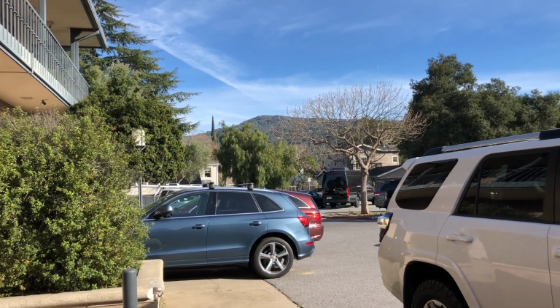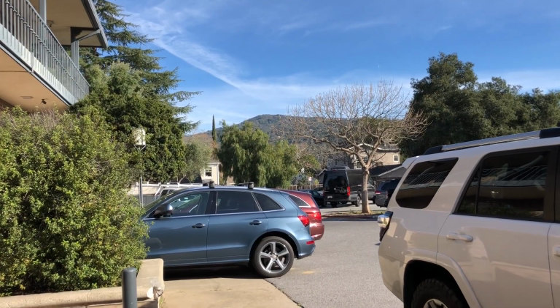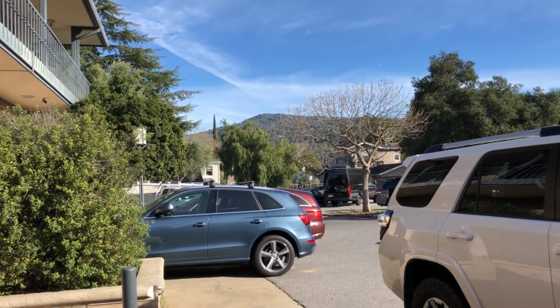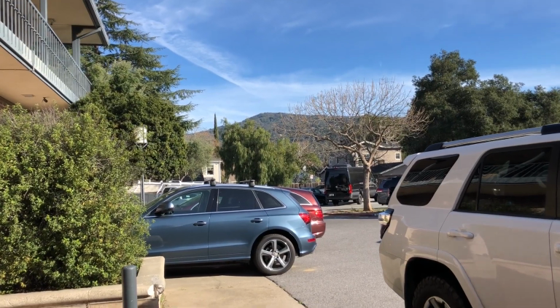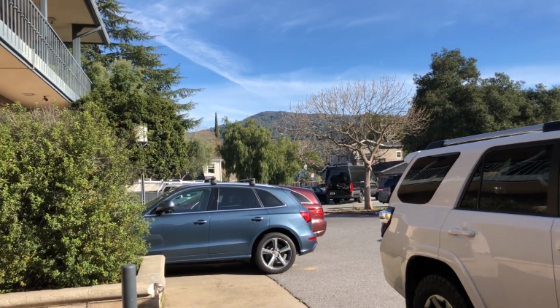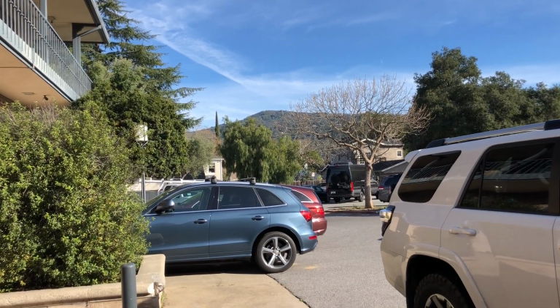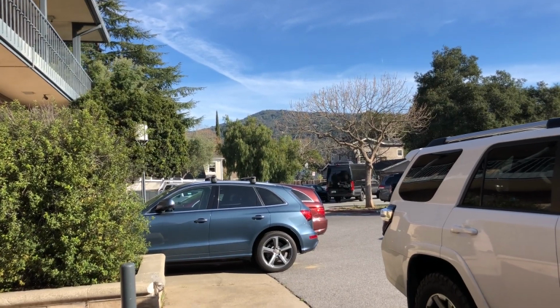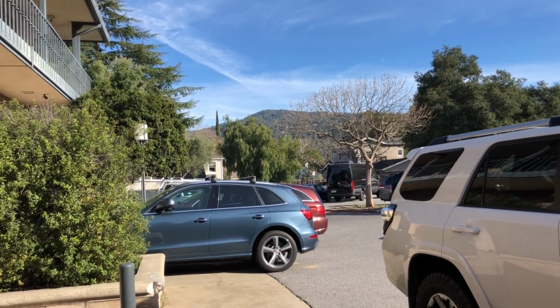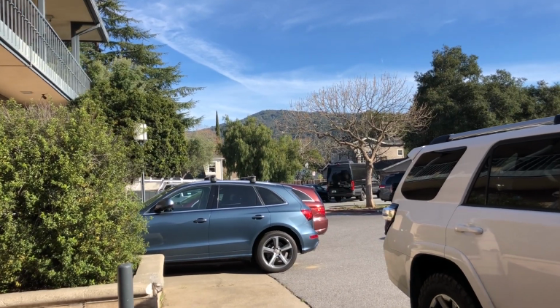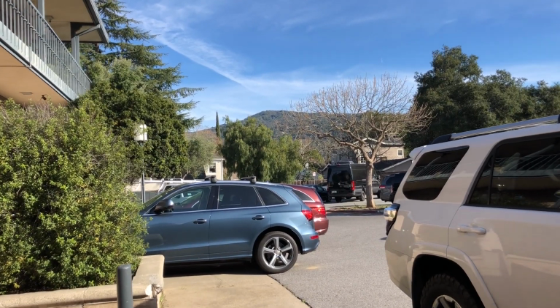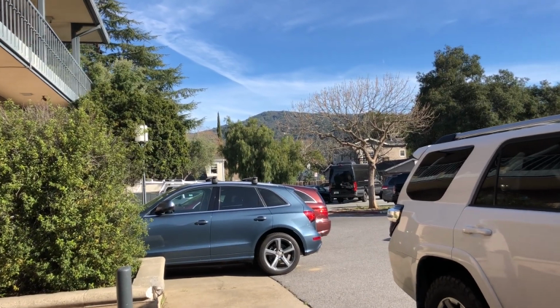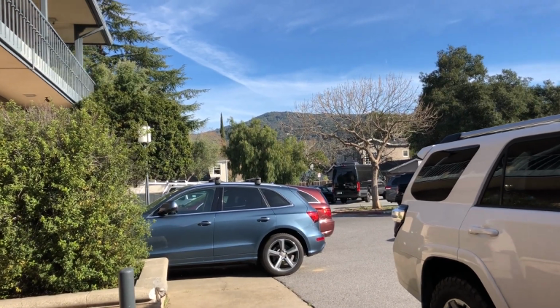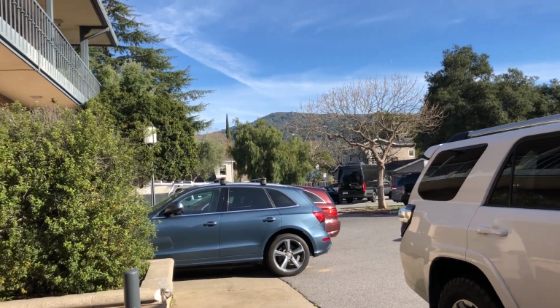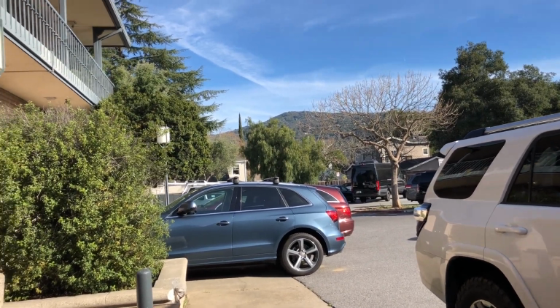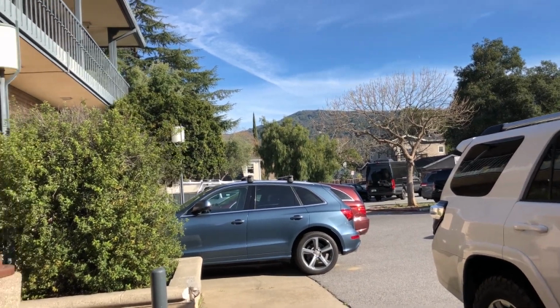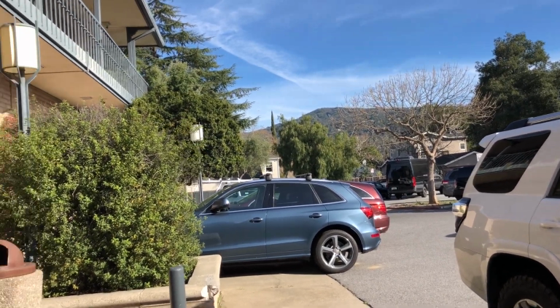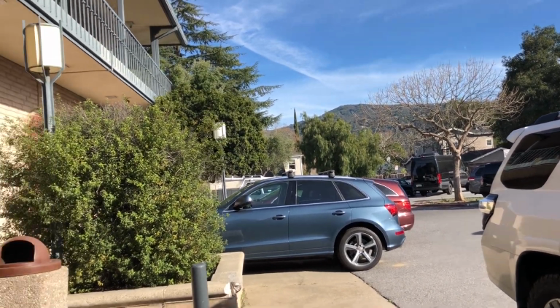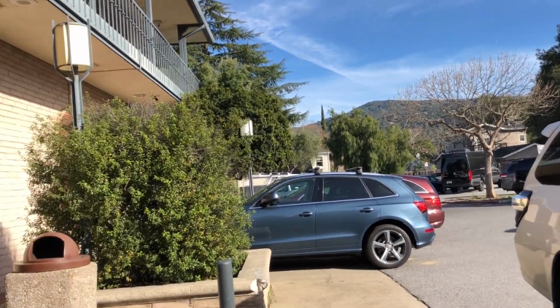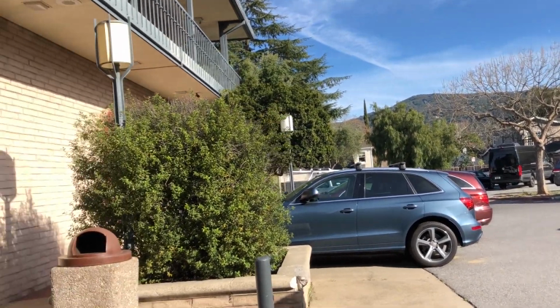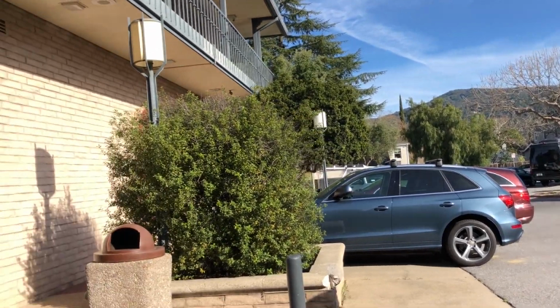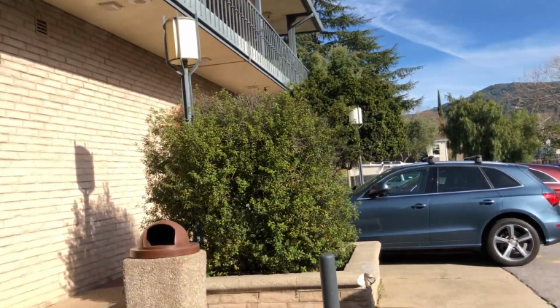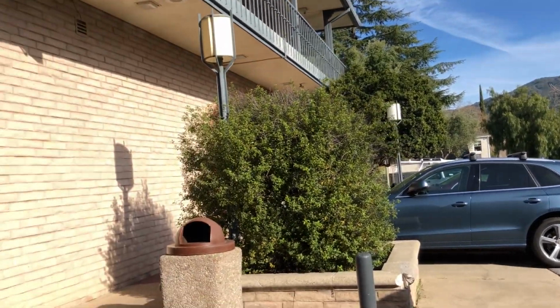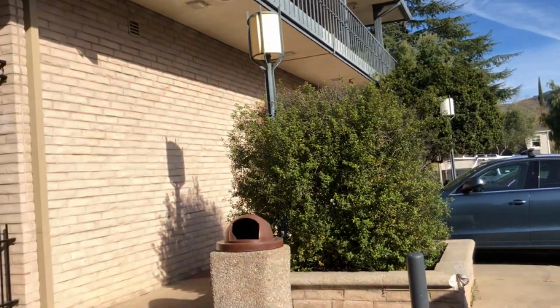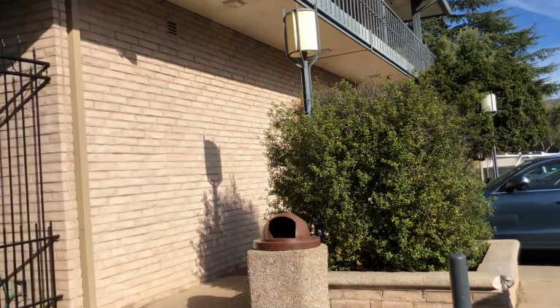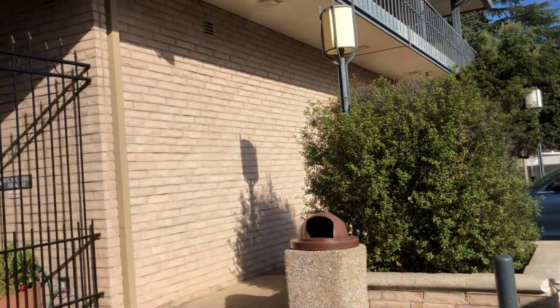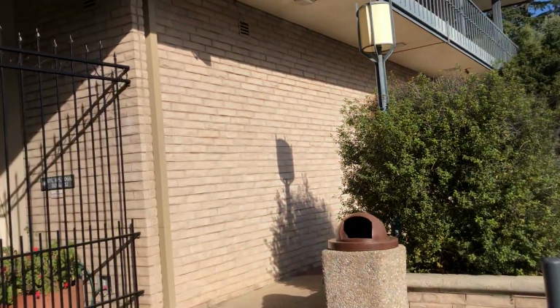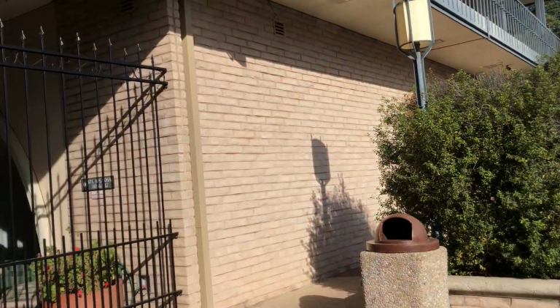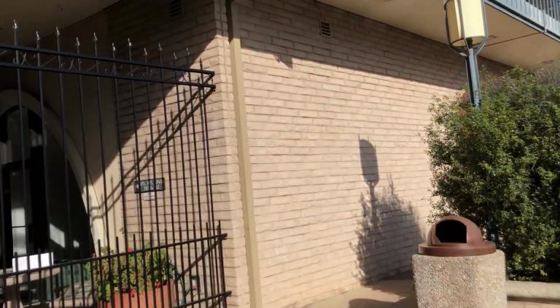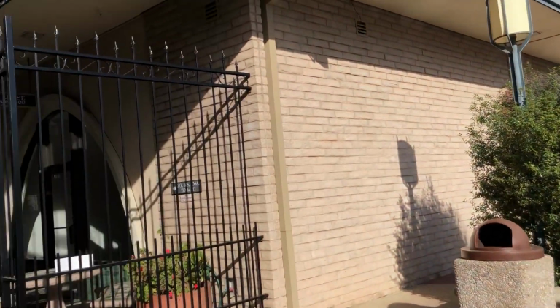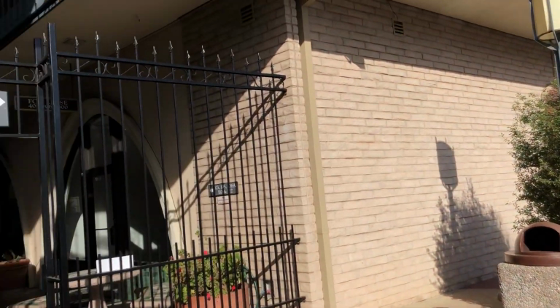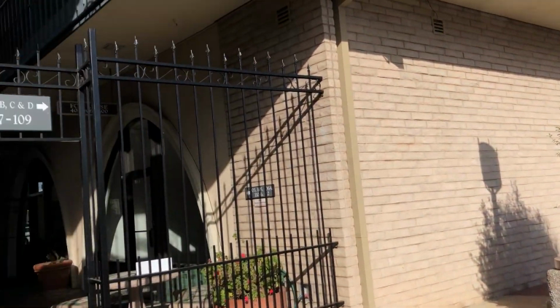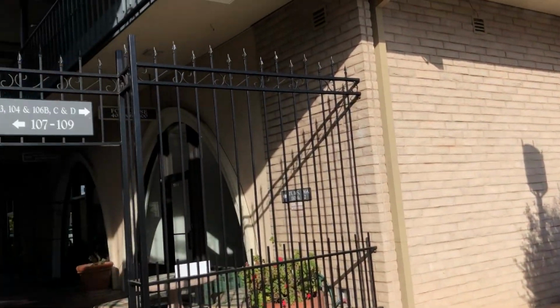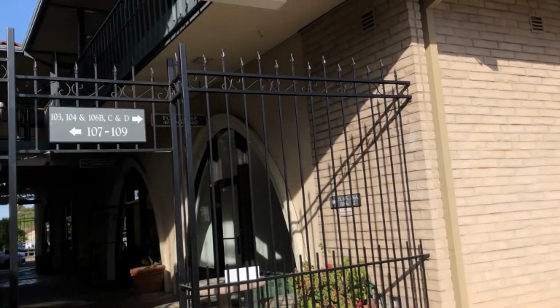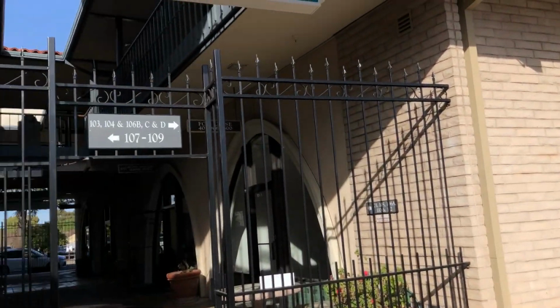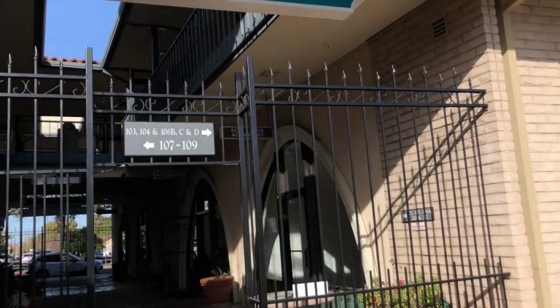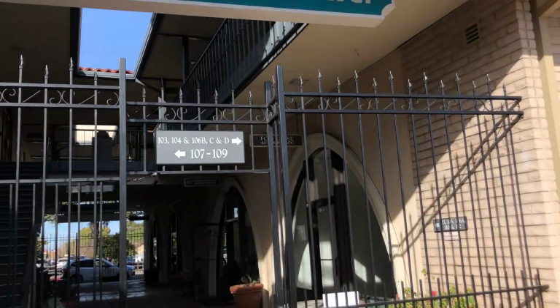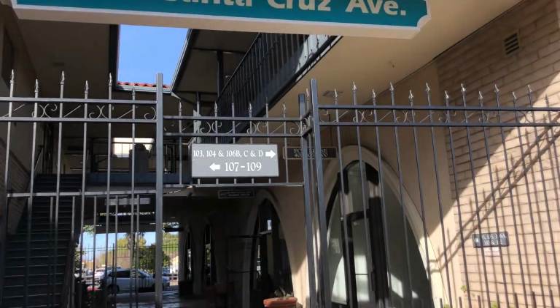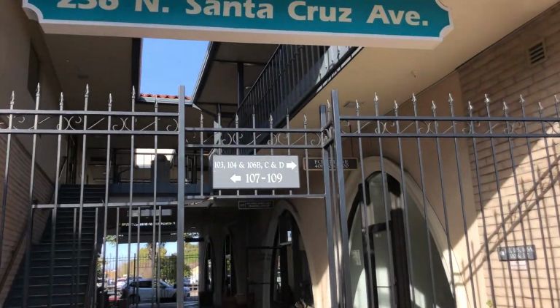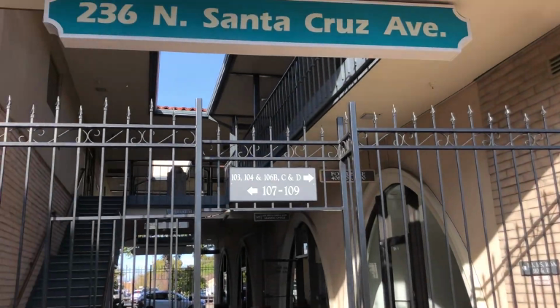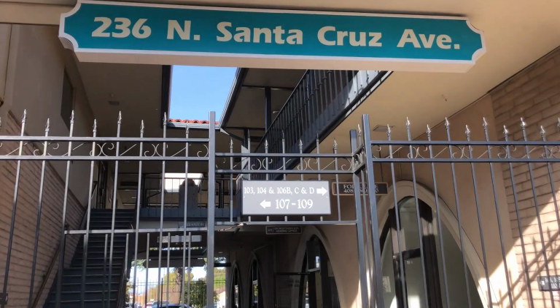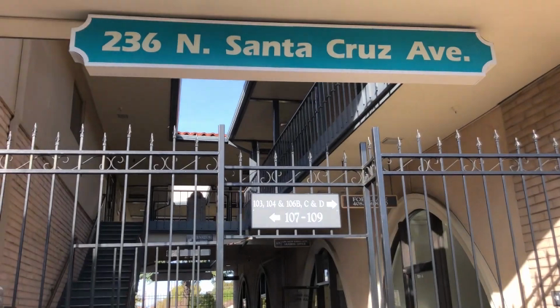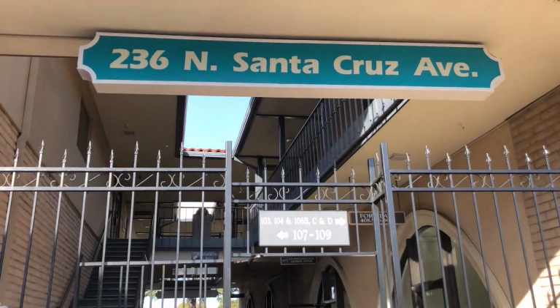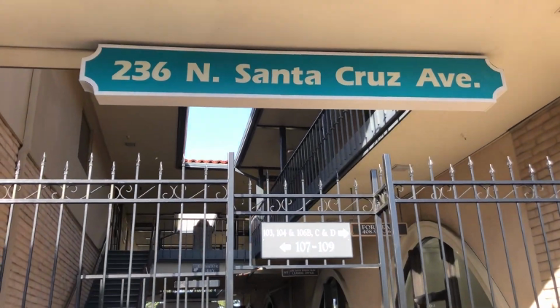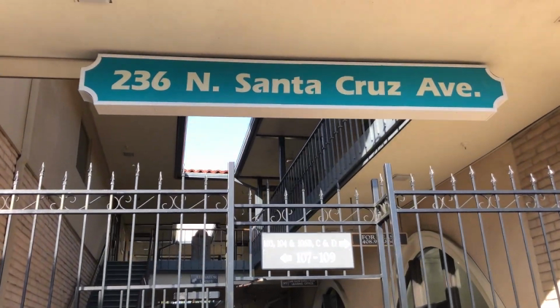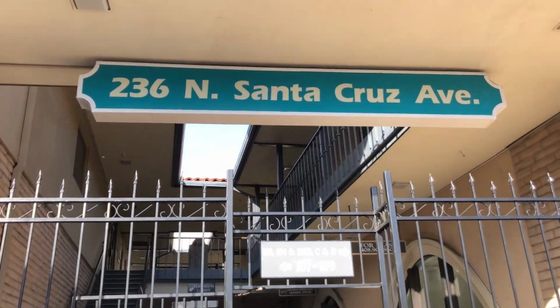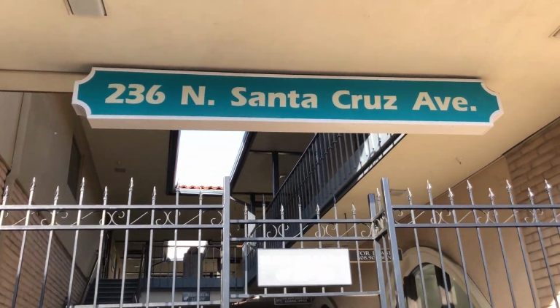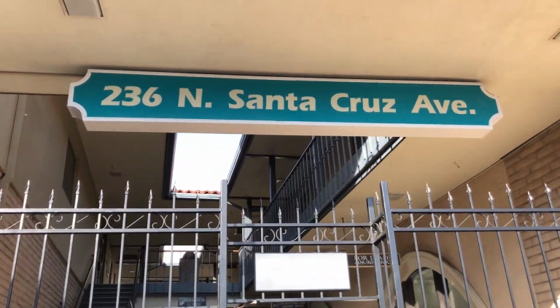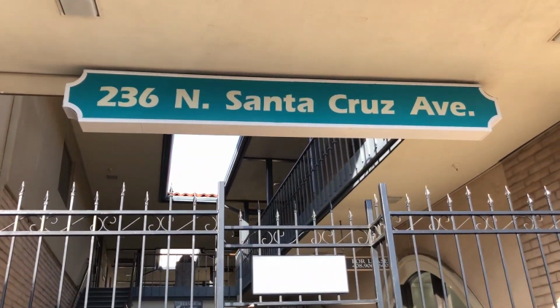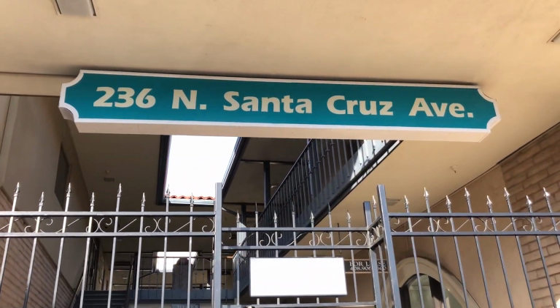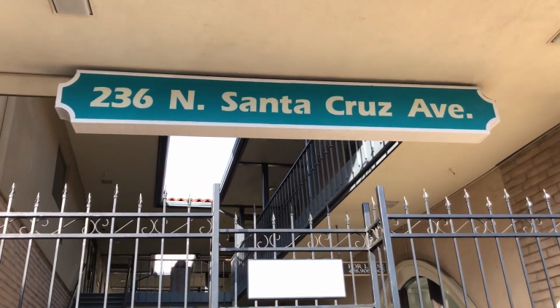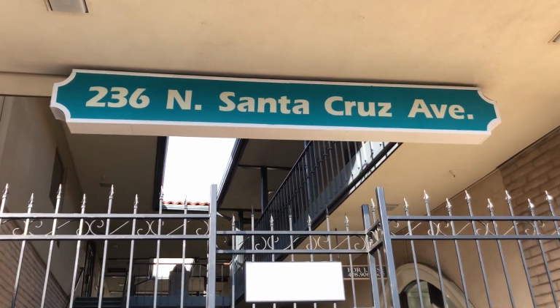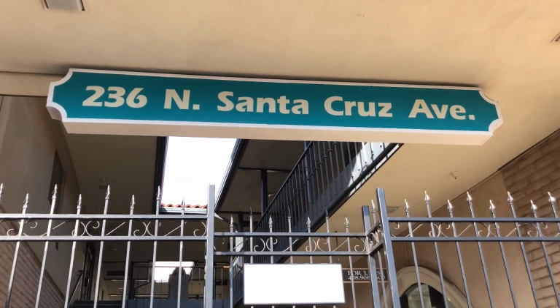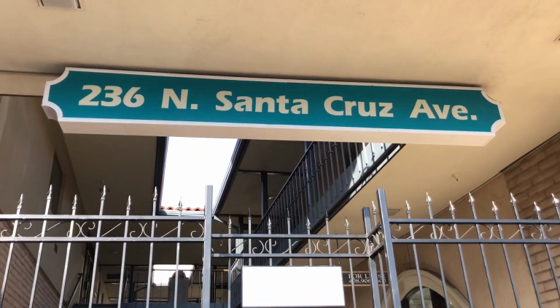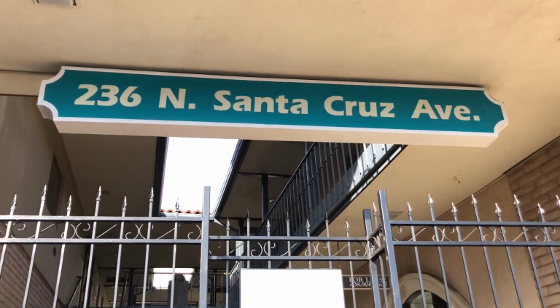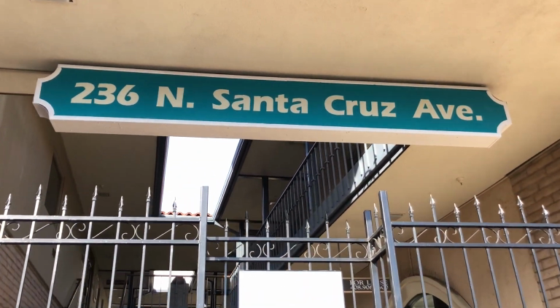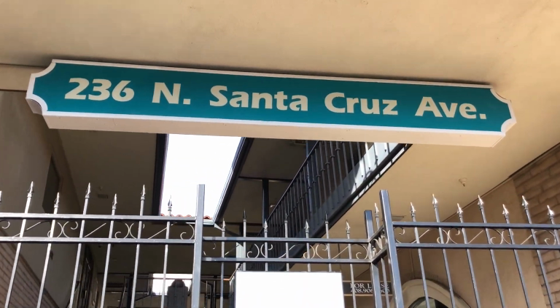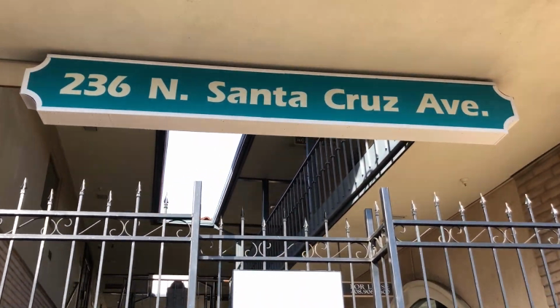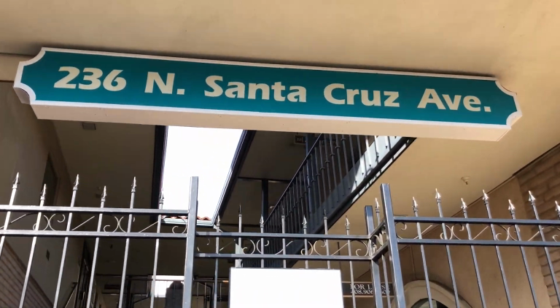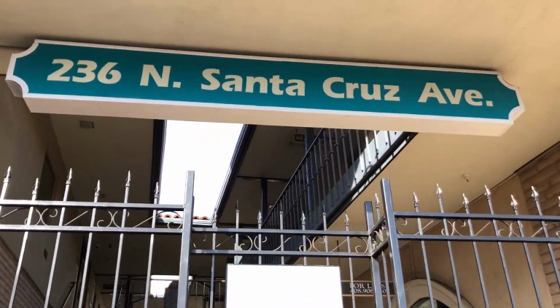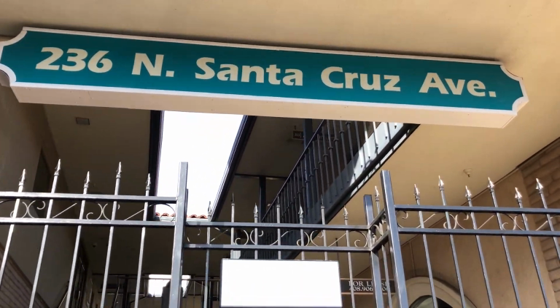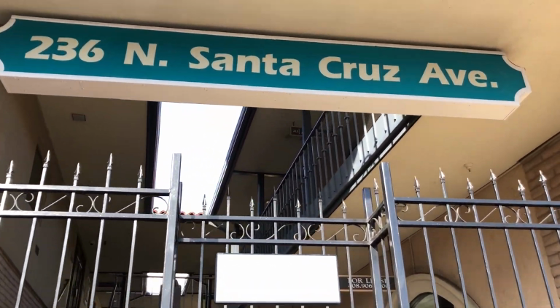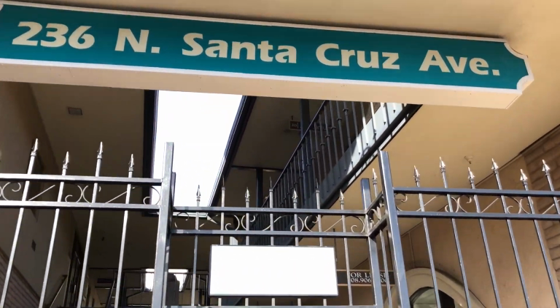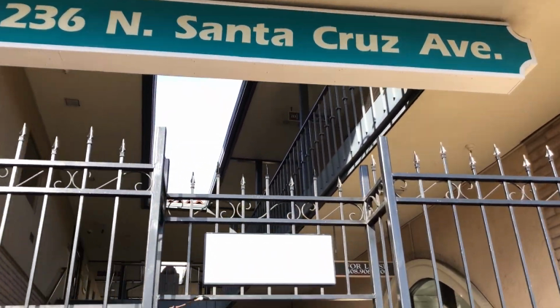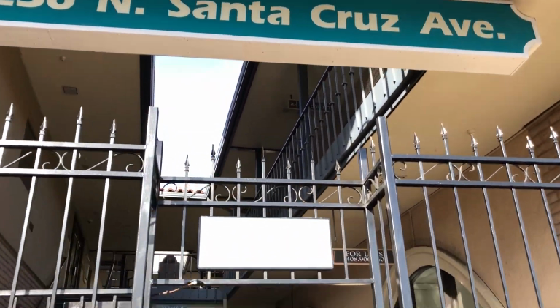Los Gatos RQI entrance from the parking lot. We're located at 236 North Santa Cruz Avenue.